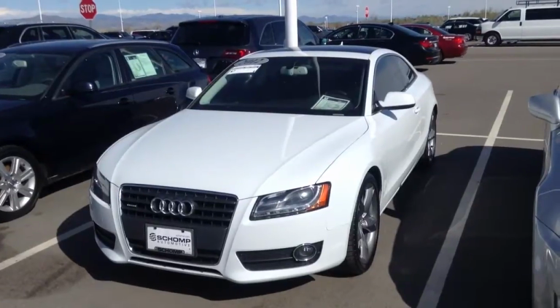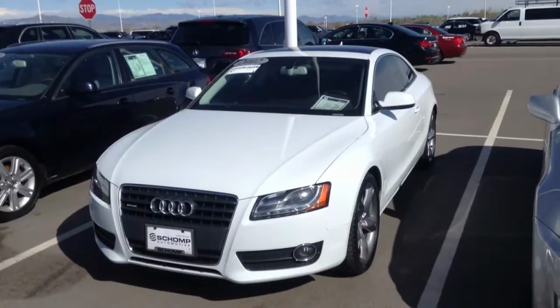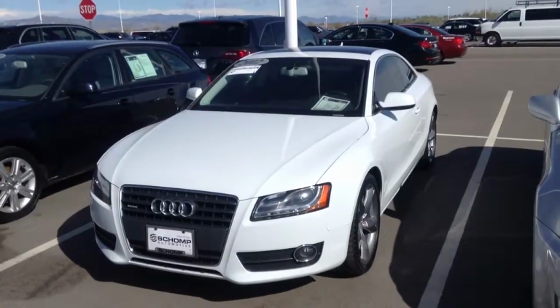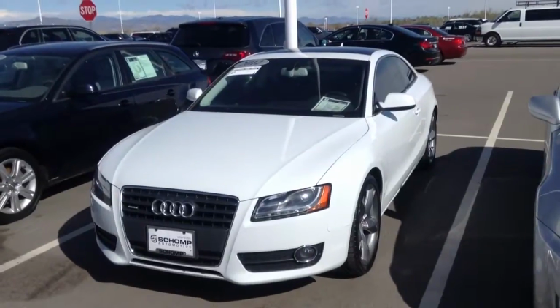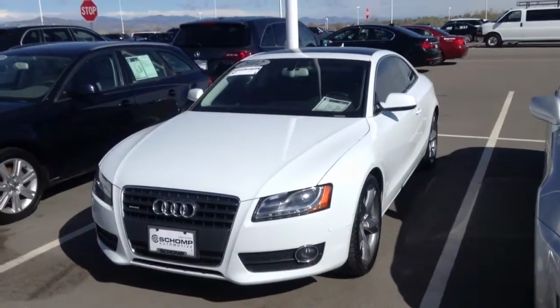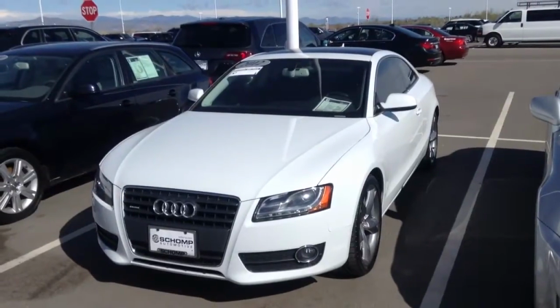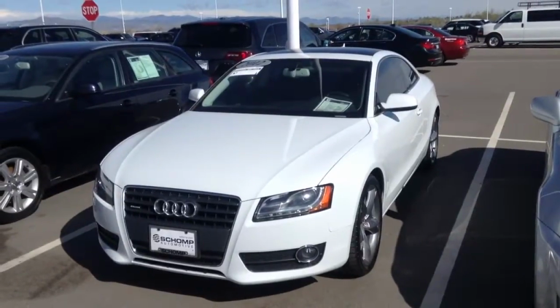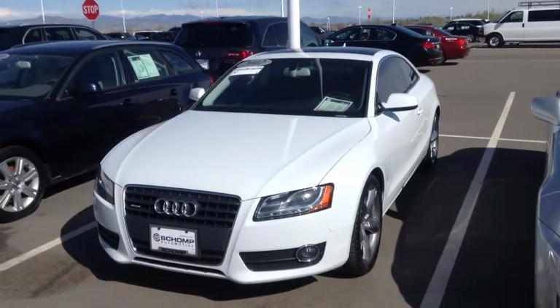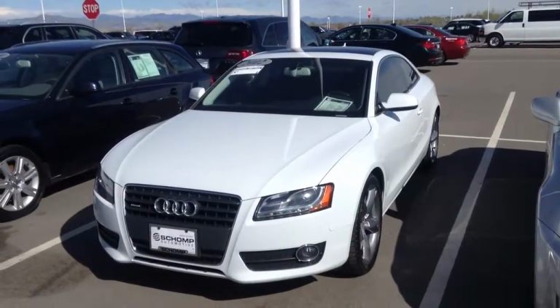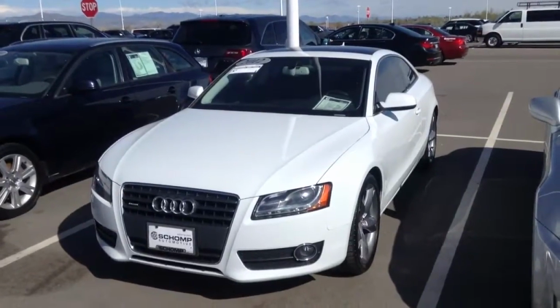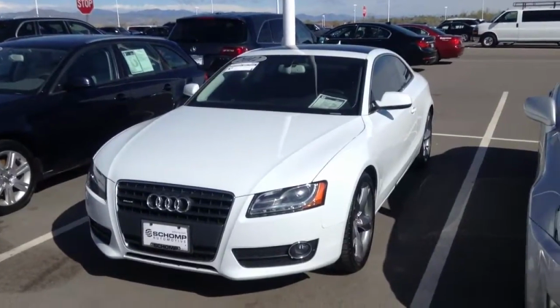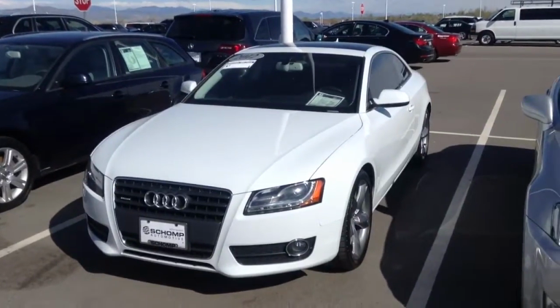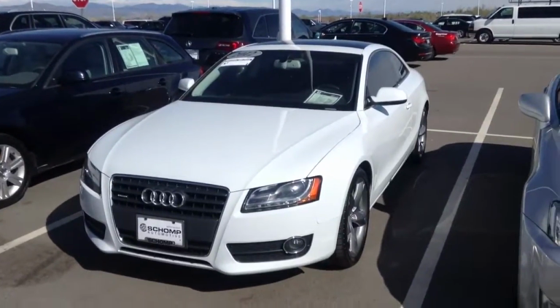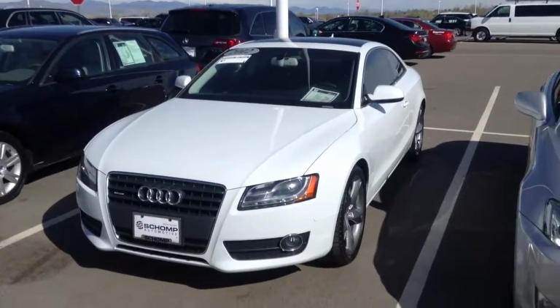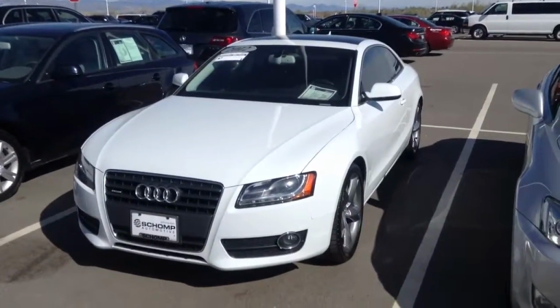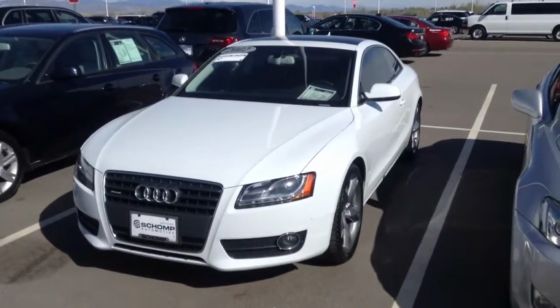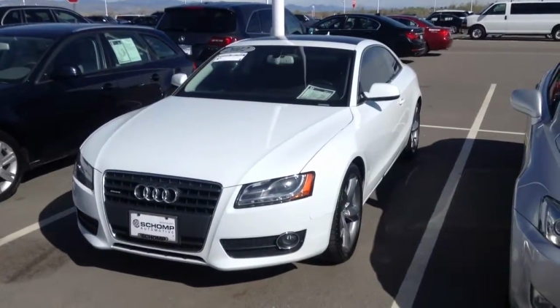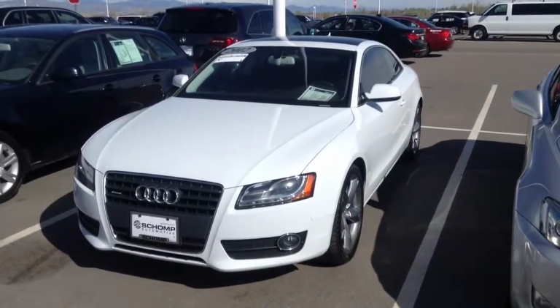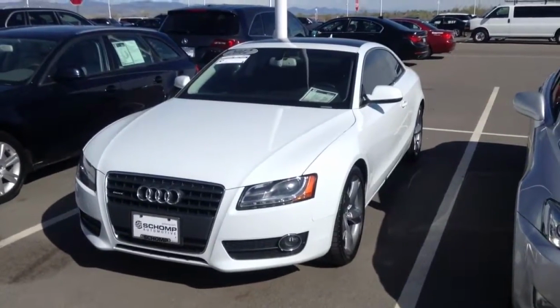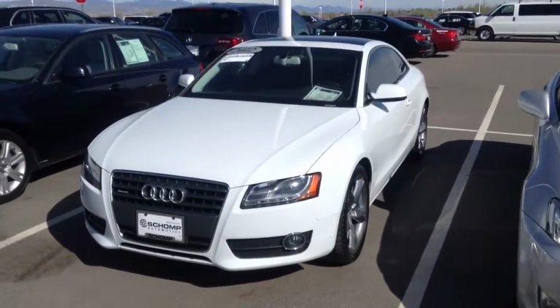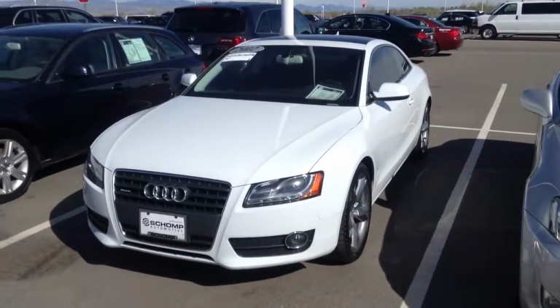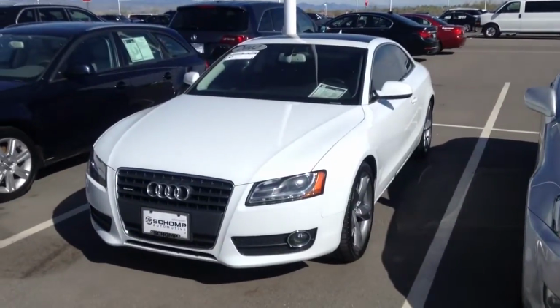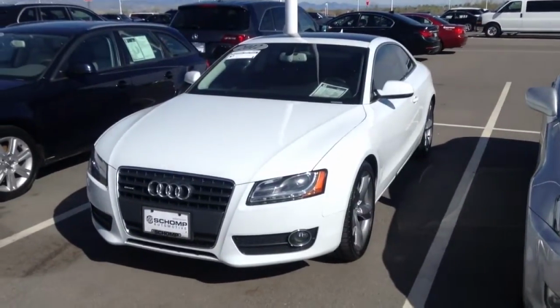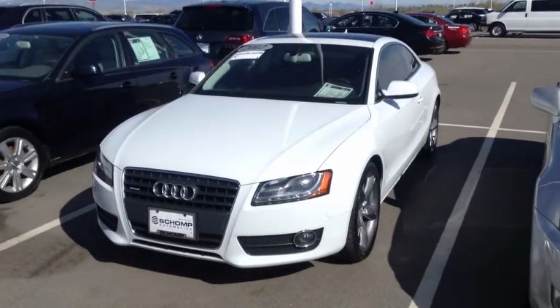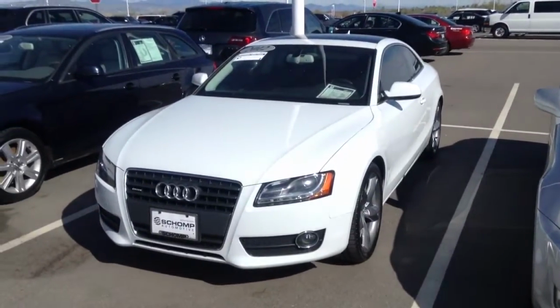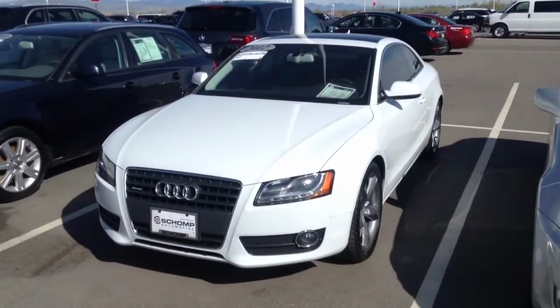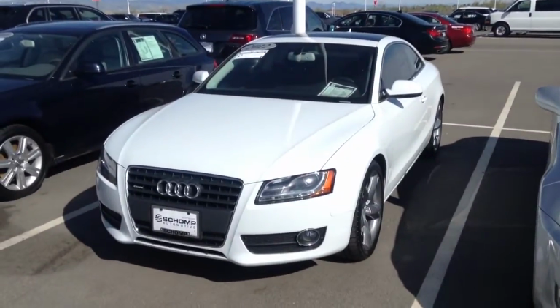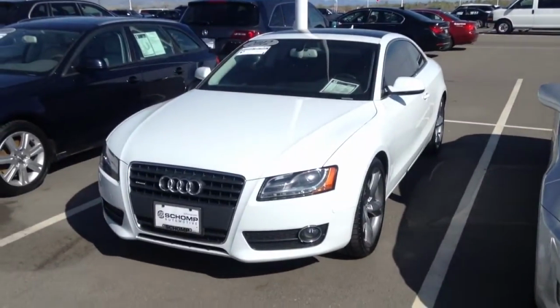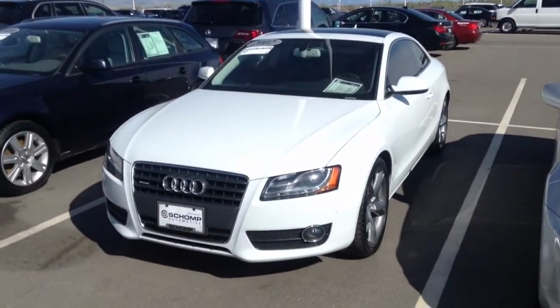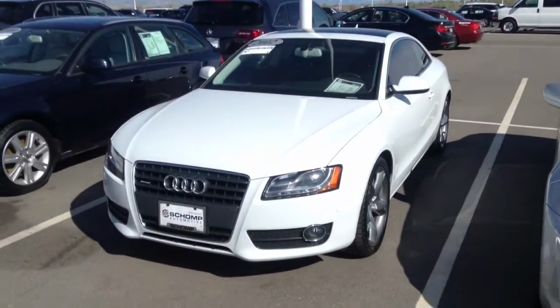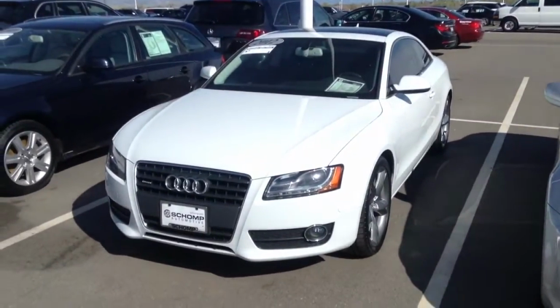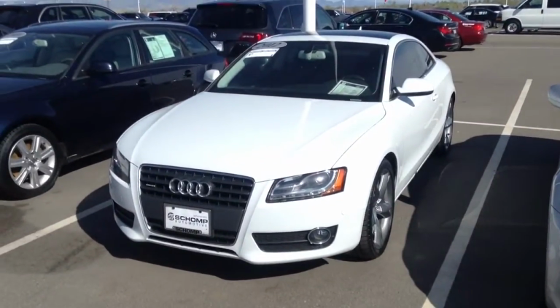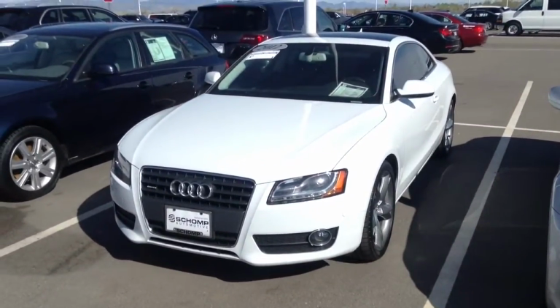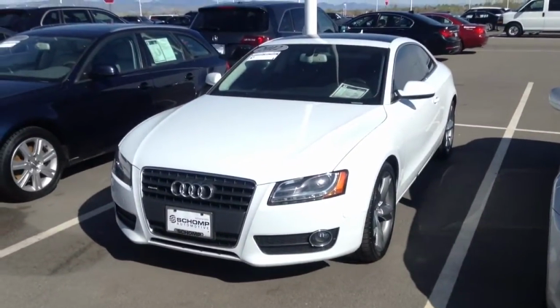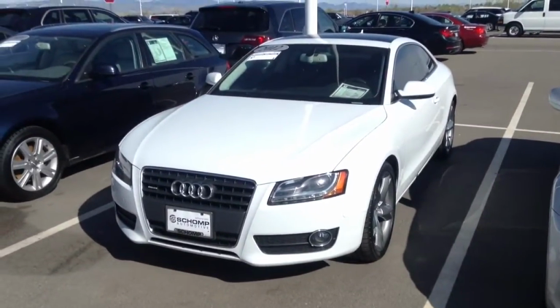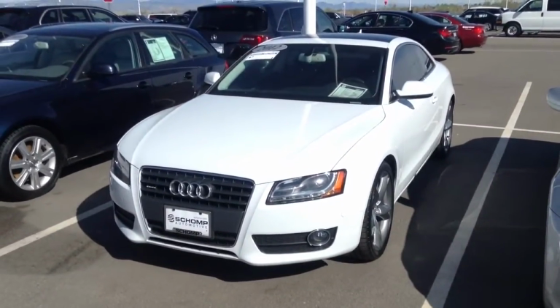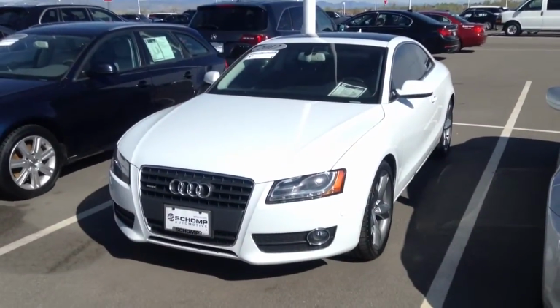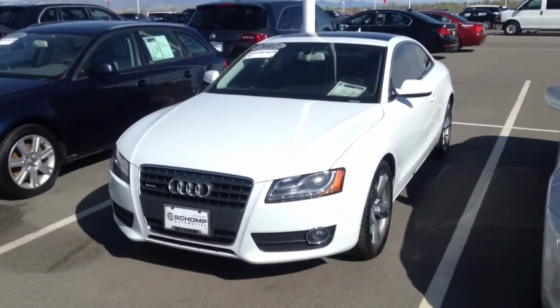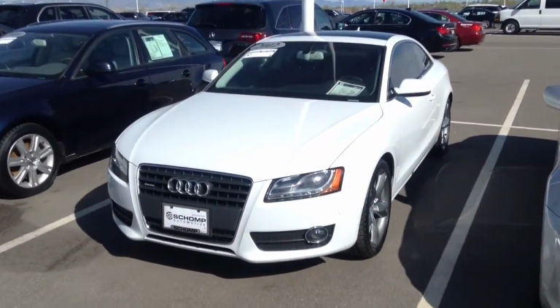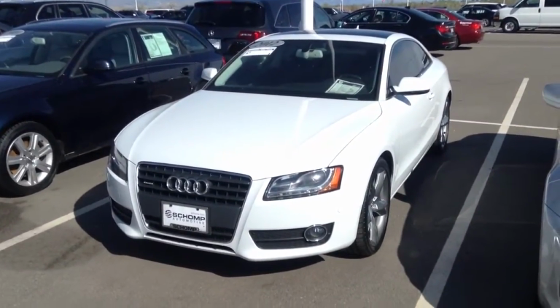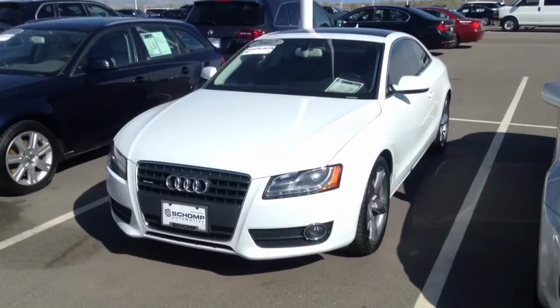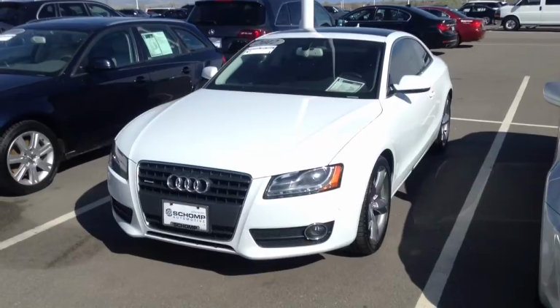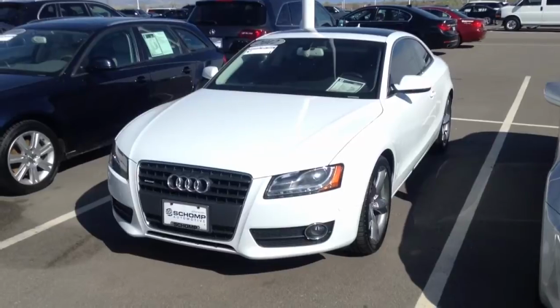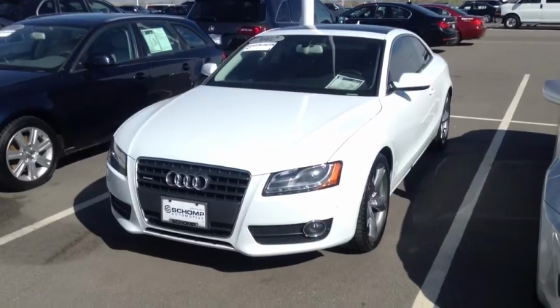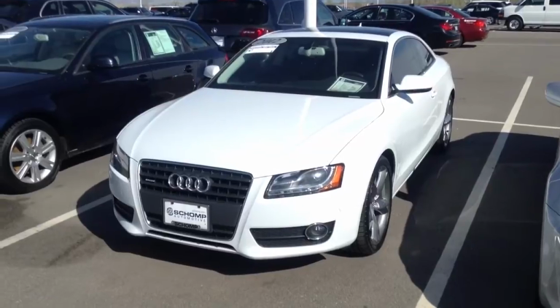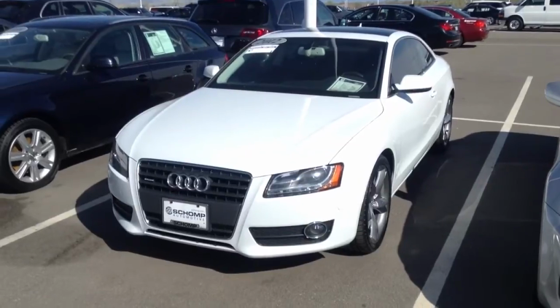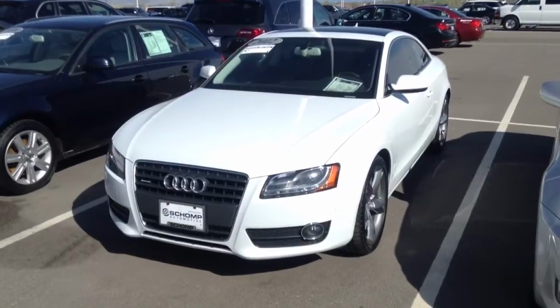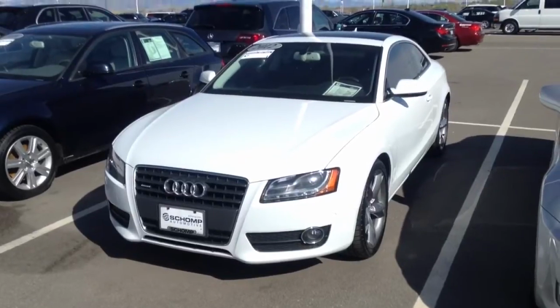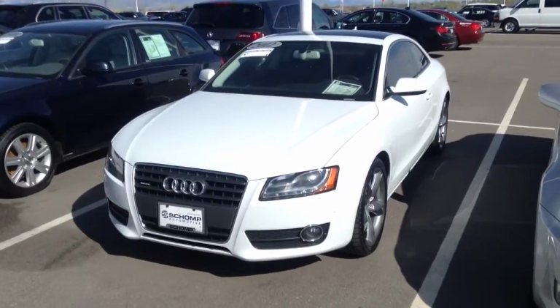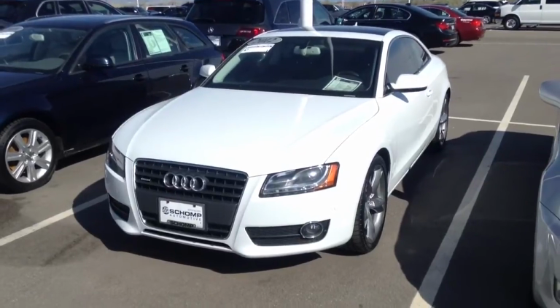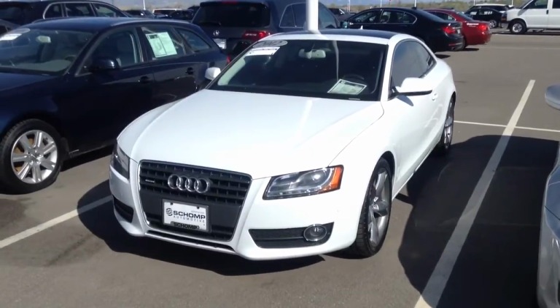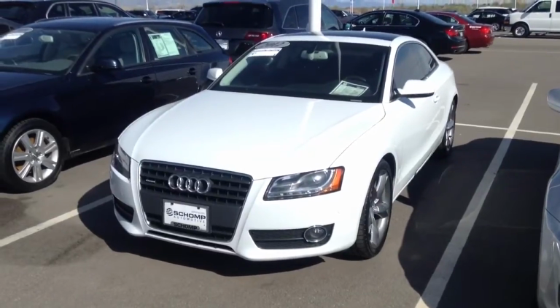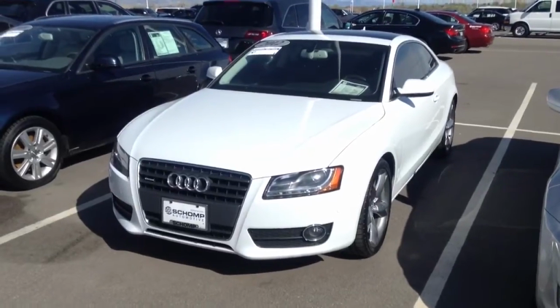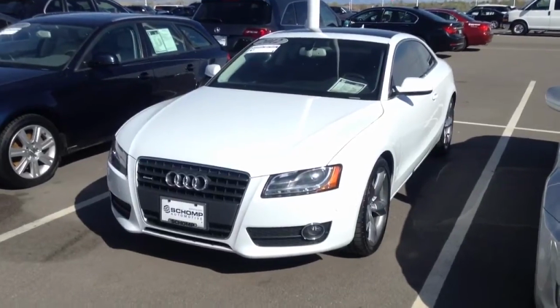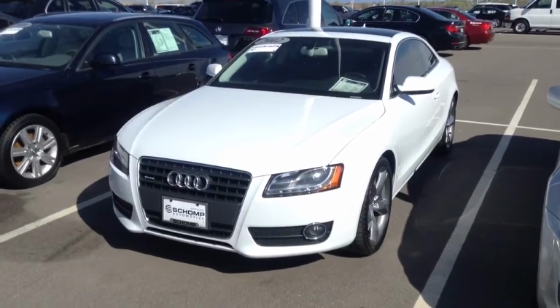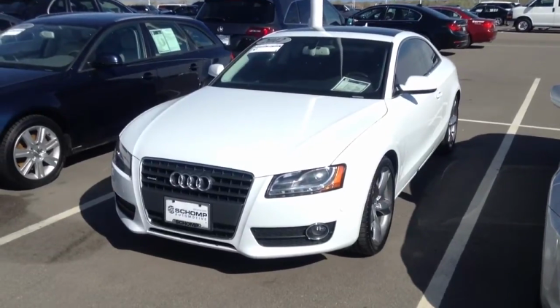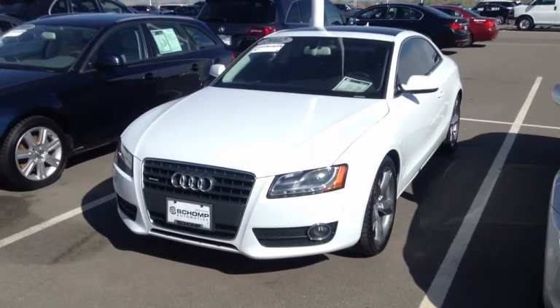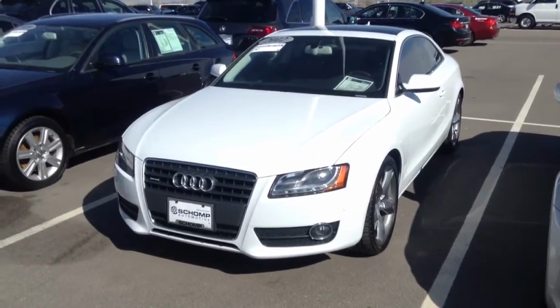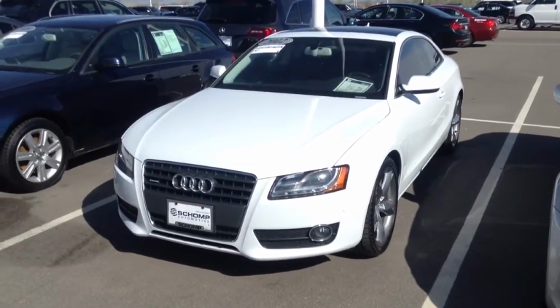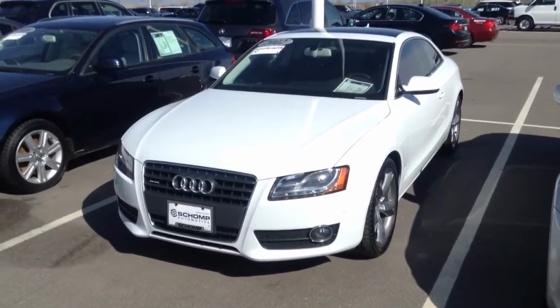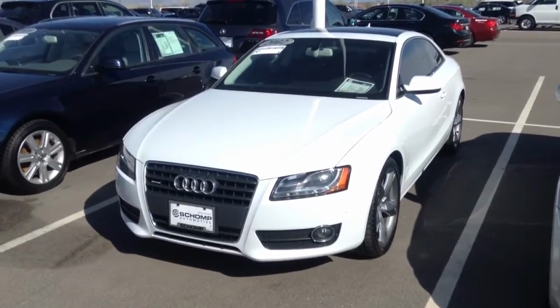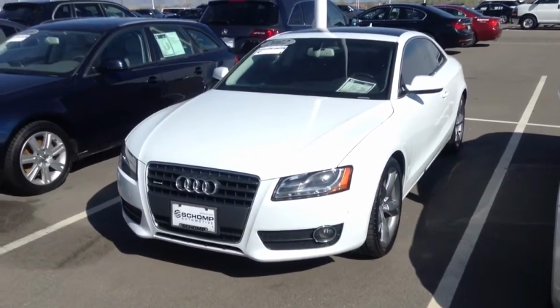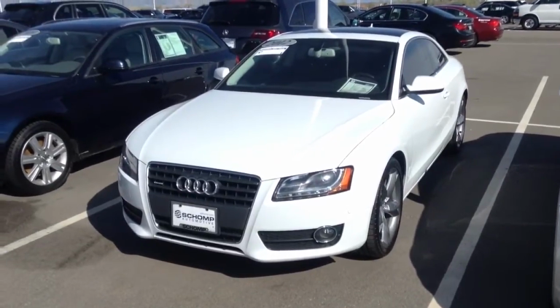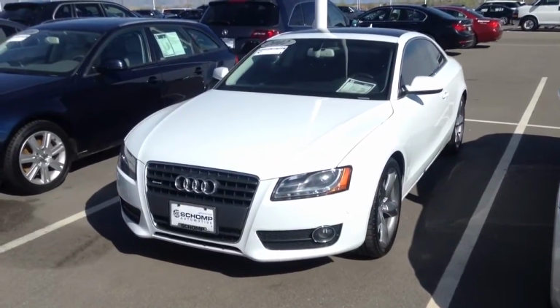Hi, it's Pat Harmon at Chomp BMW. I want to thank you for your interest in this 2012 Audi A5.